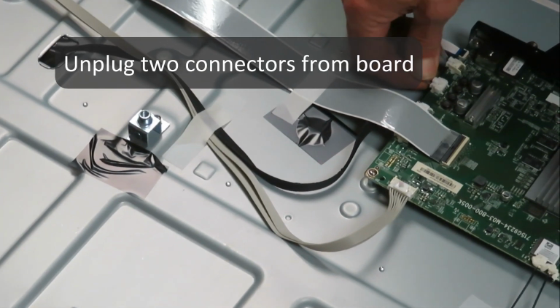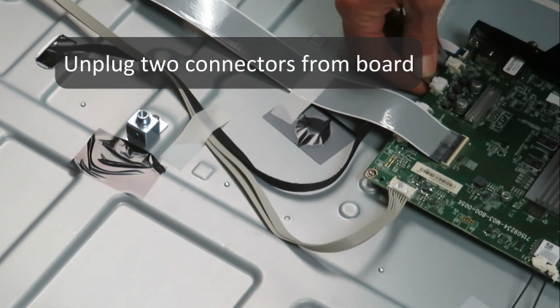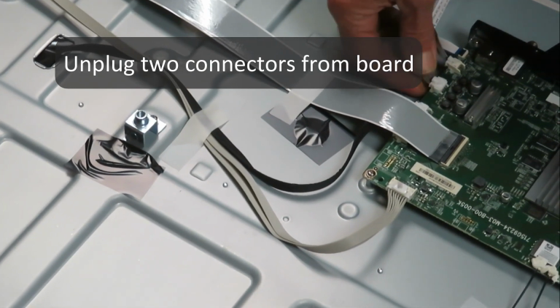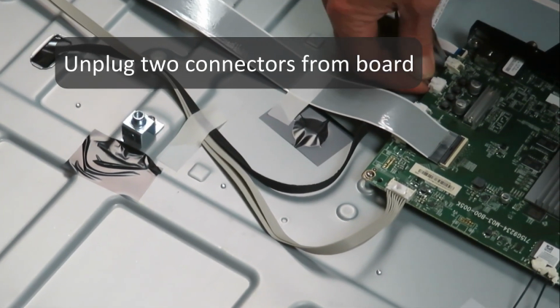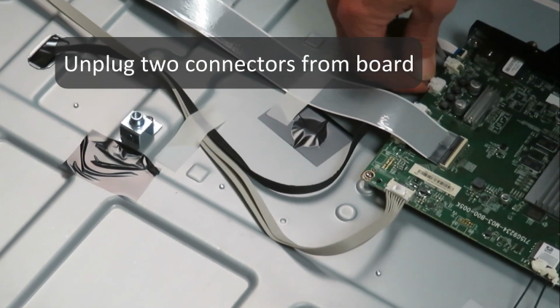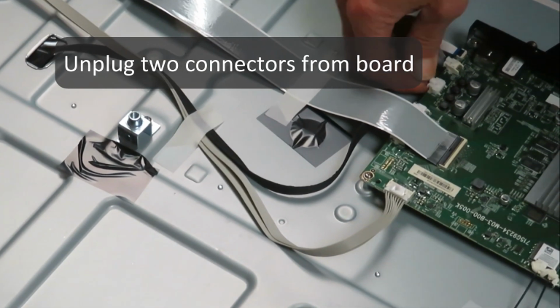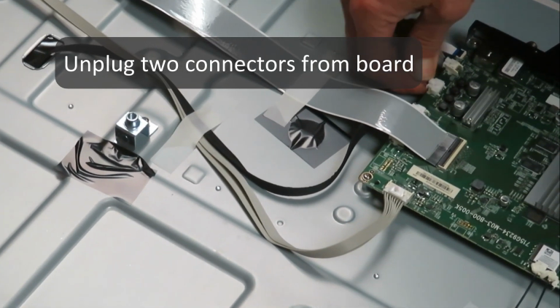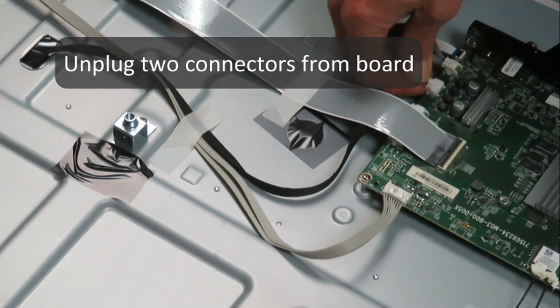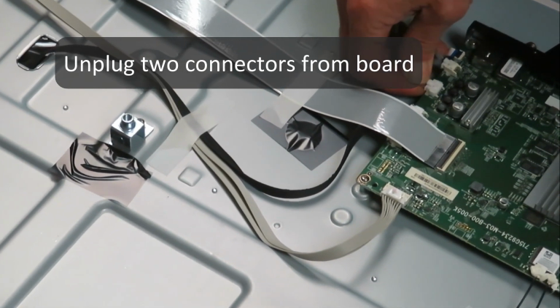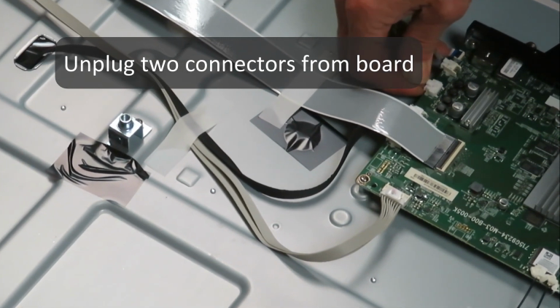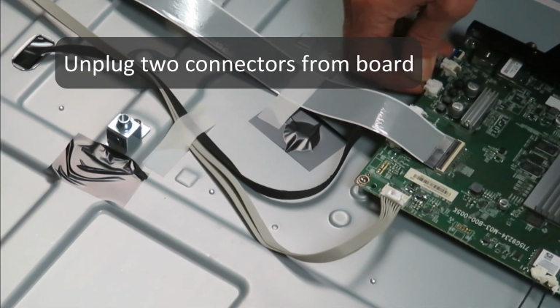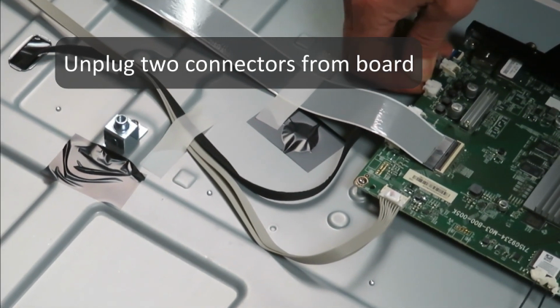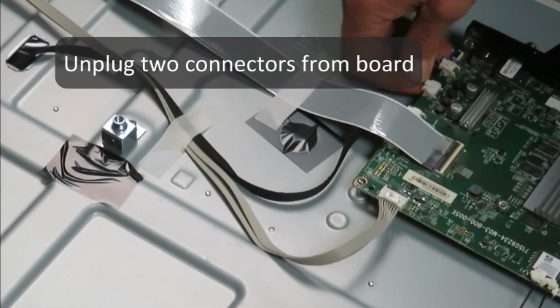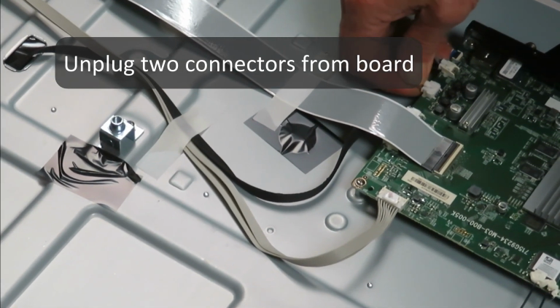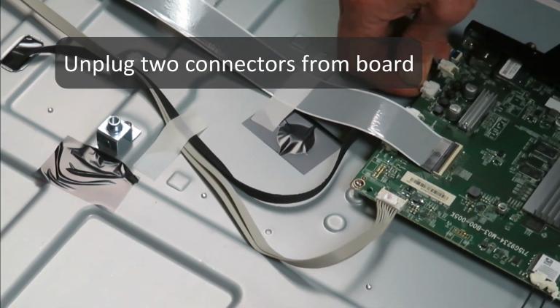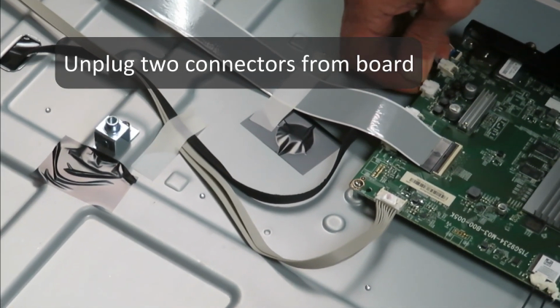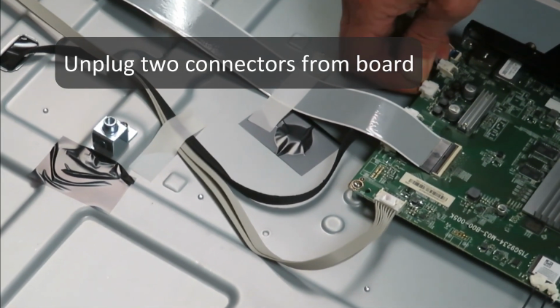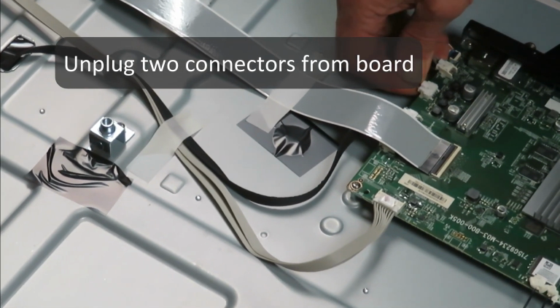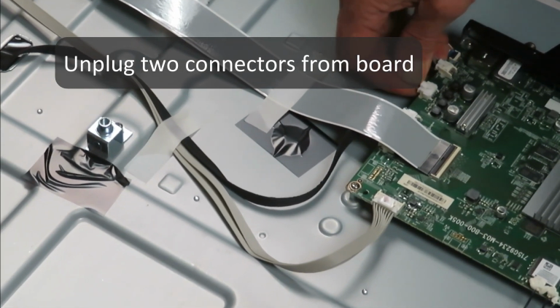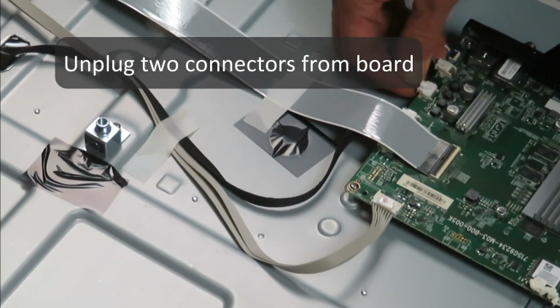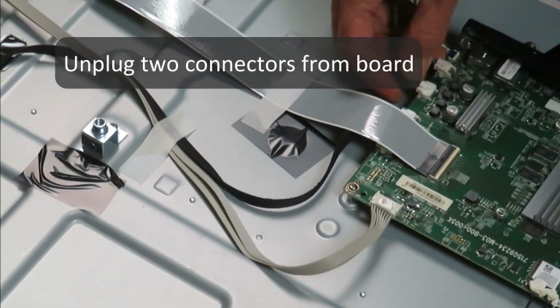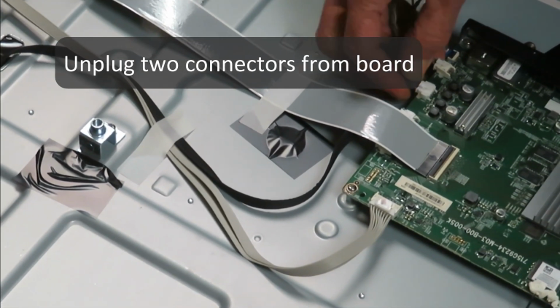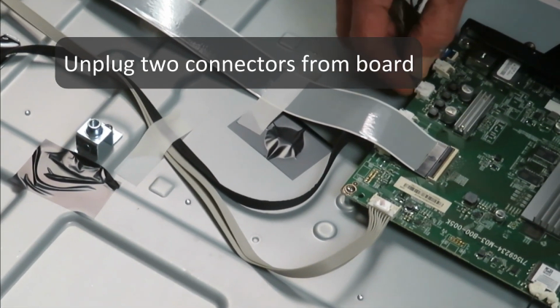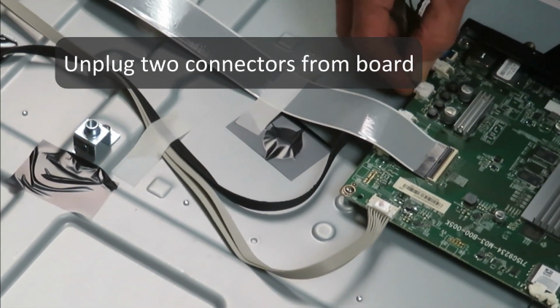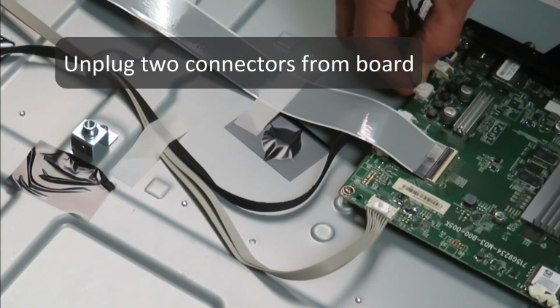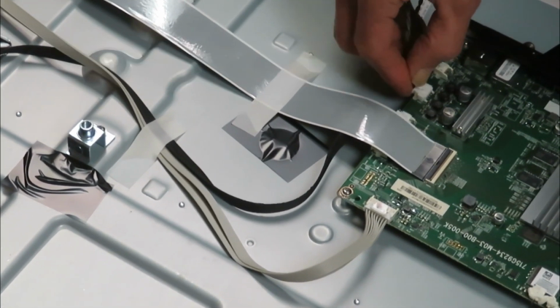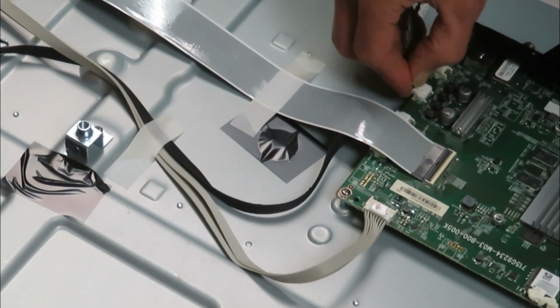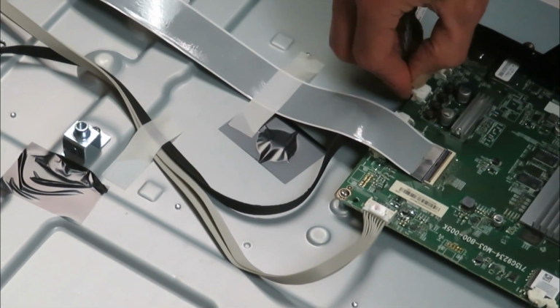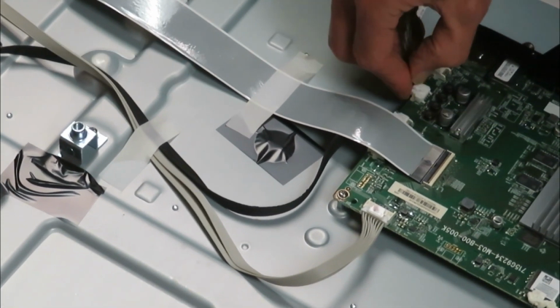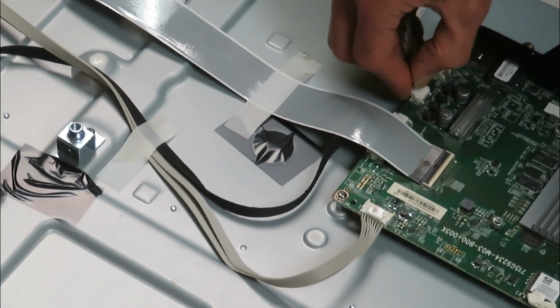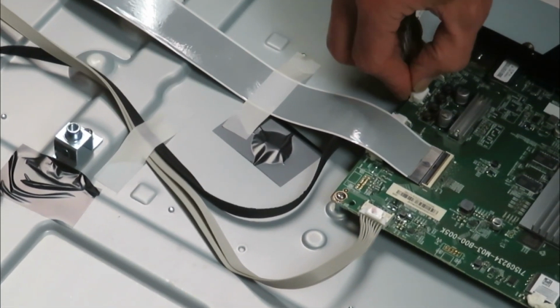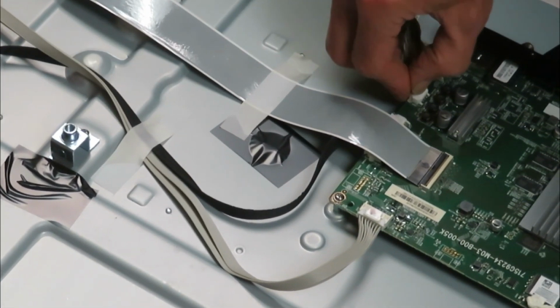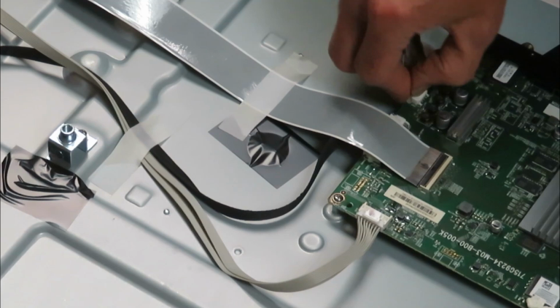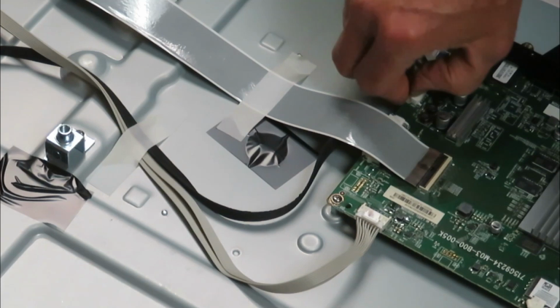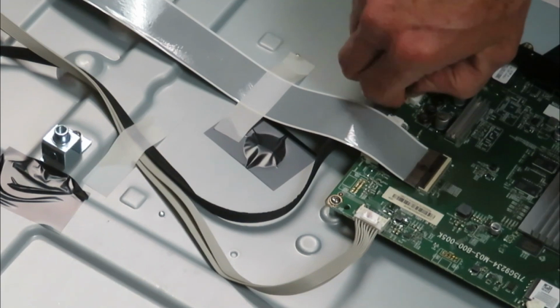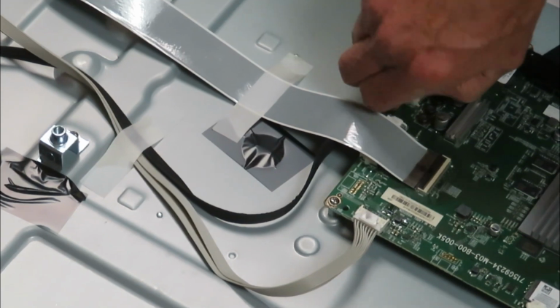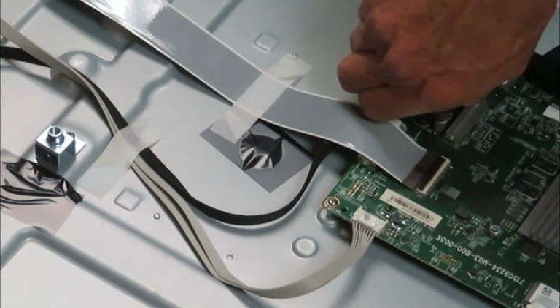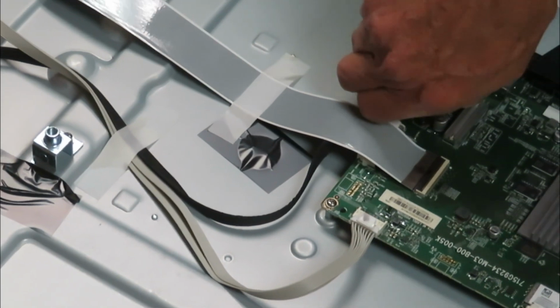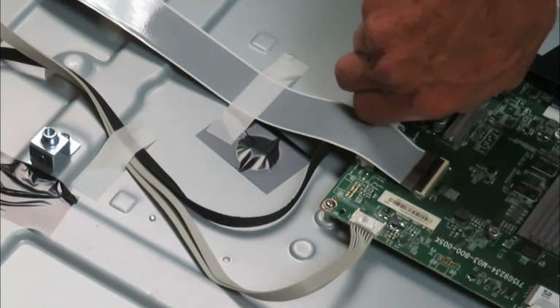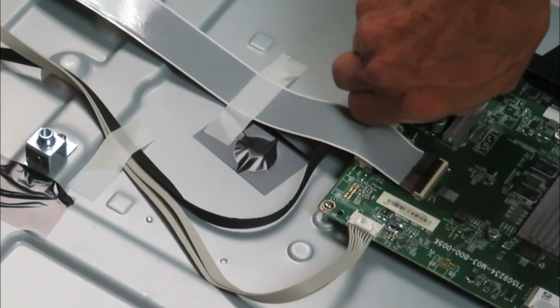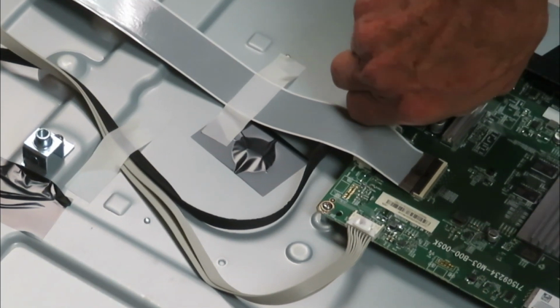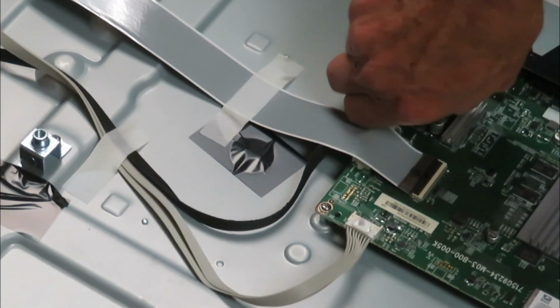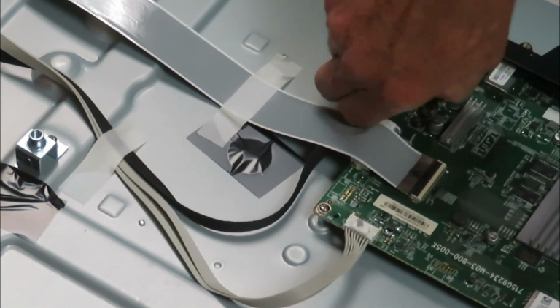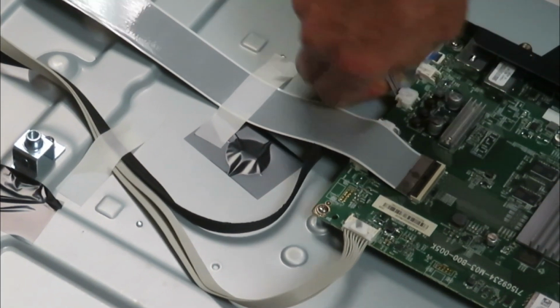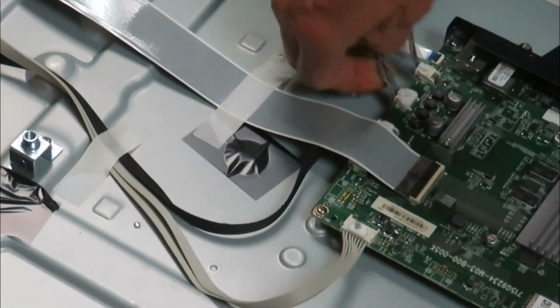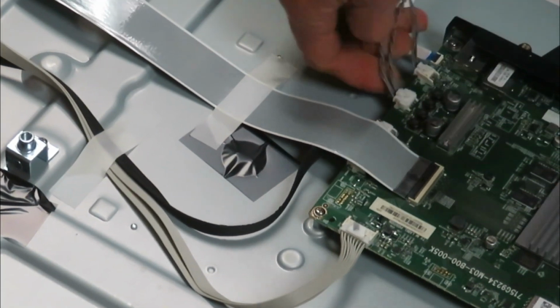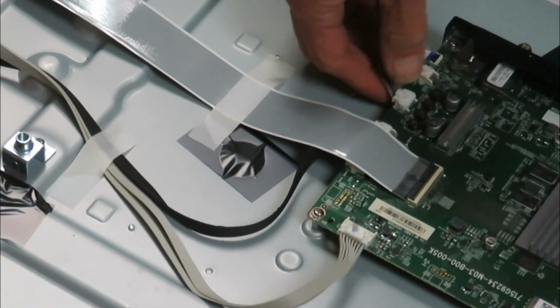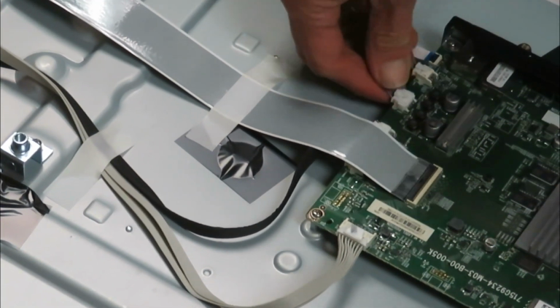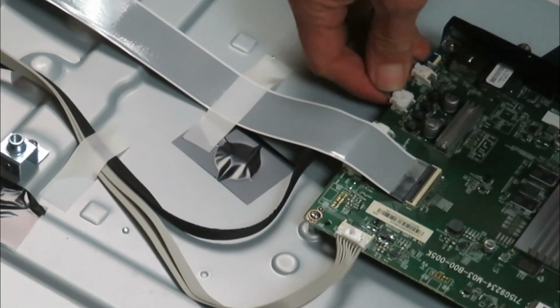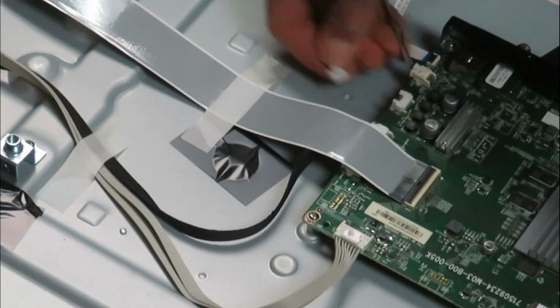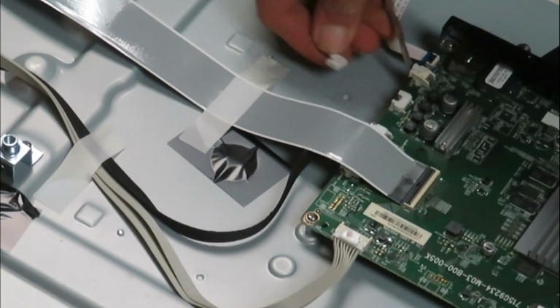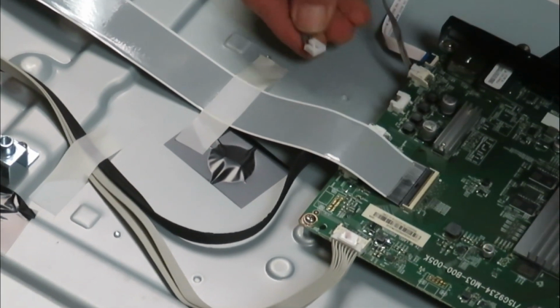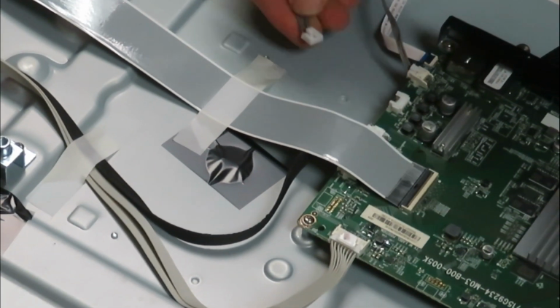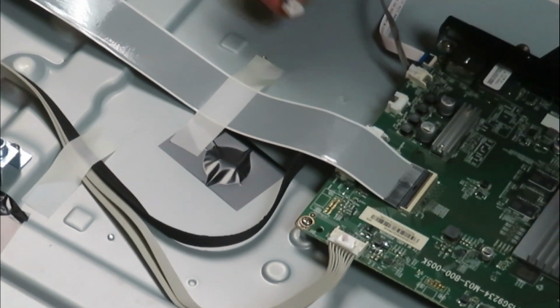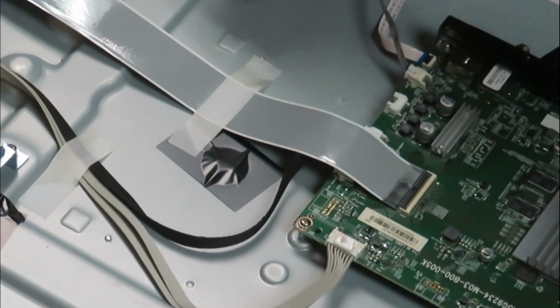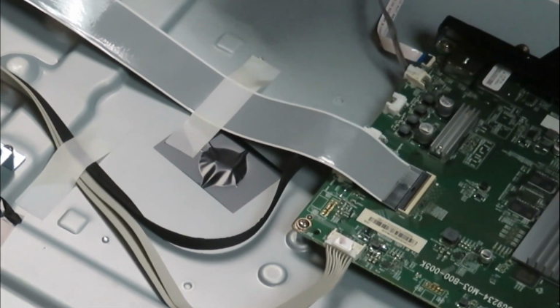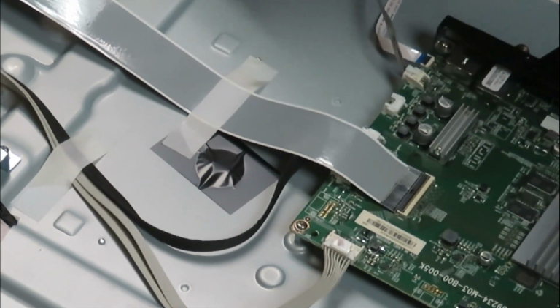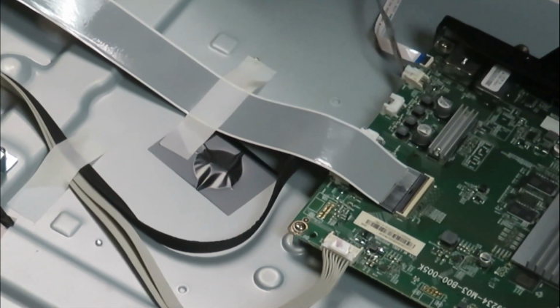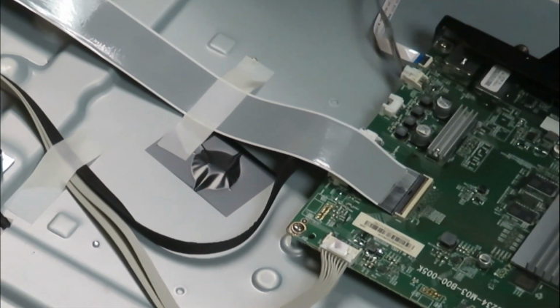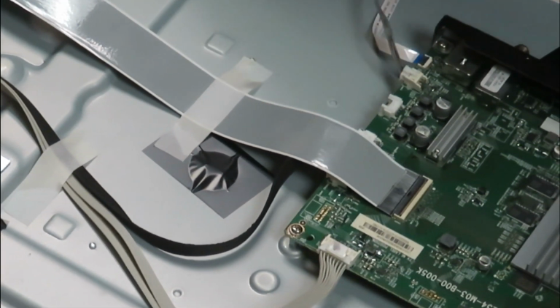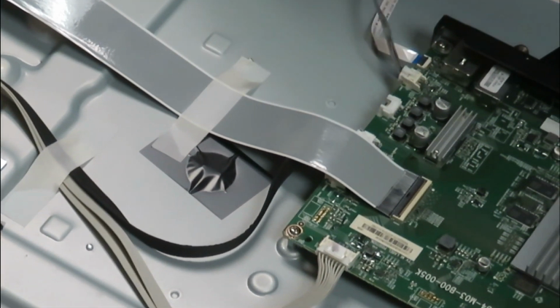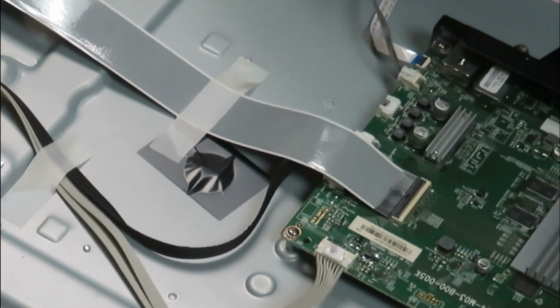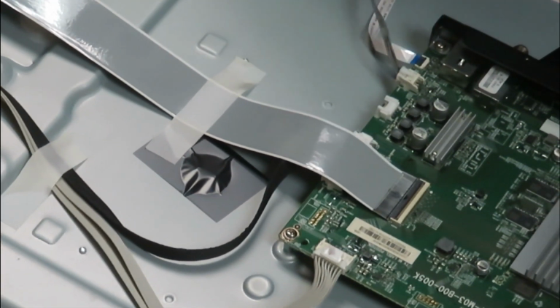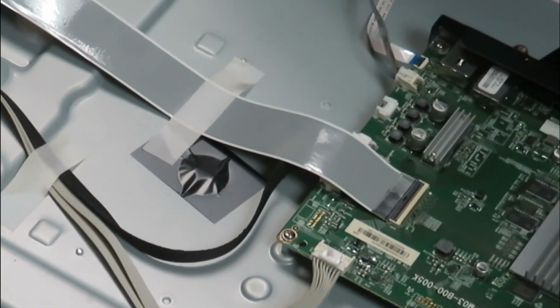Pull out these two connectors — just kind of wiggle them side to side and you can pull them out. They're different sizes, so you don't have to mark them or anything.